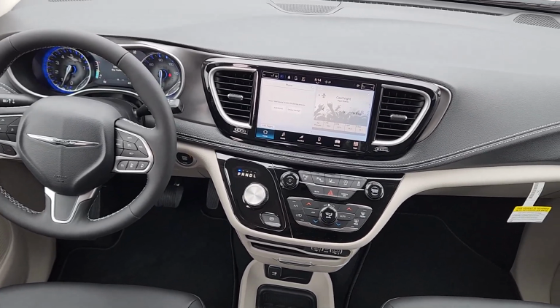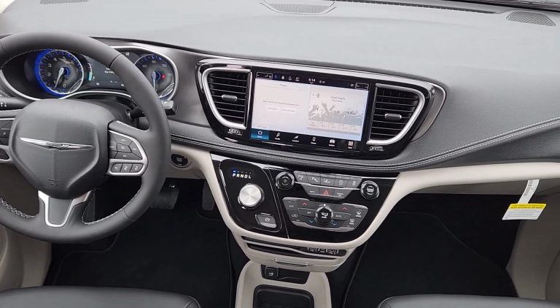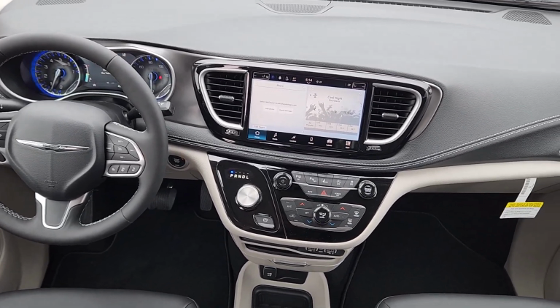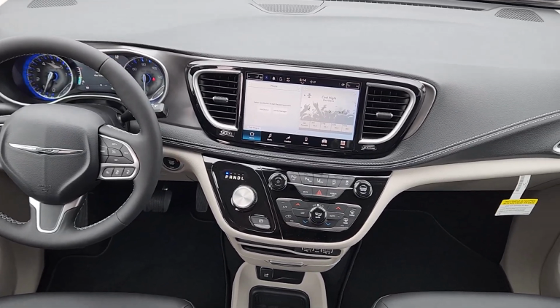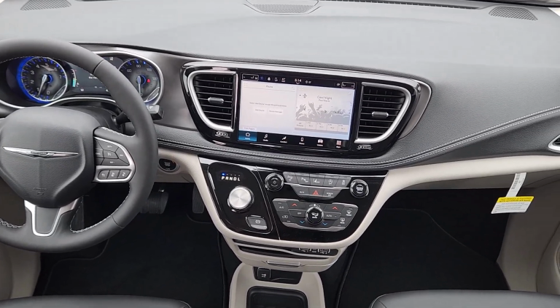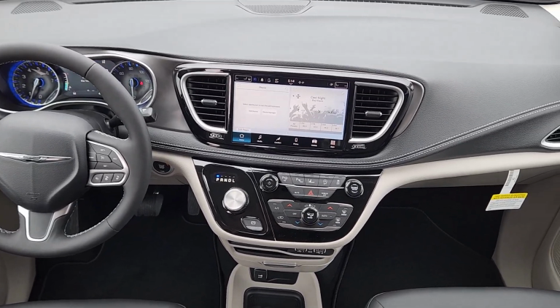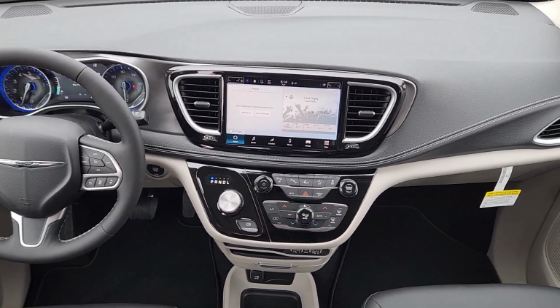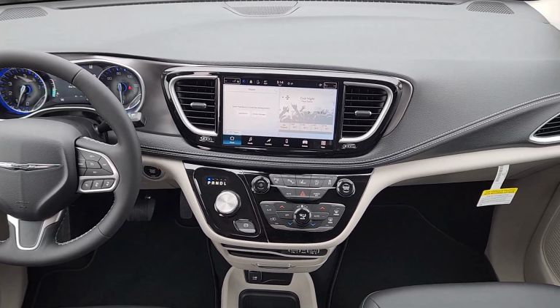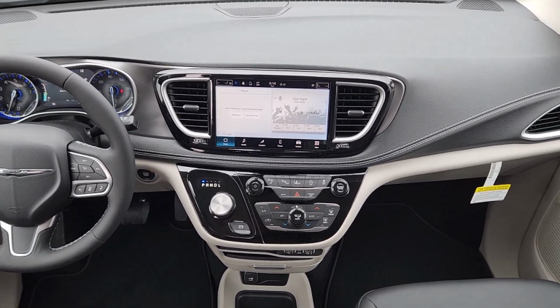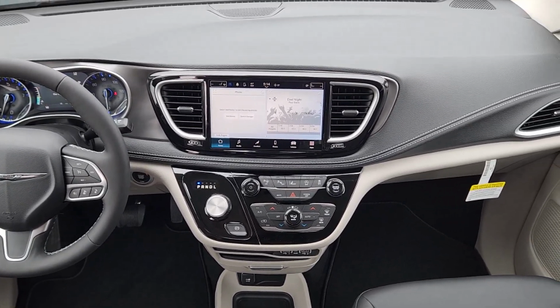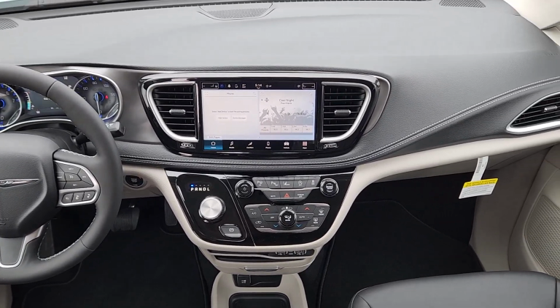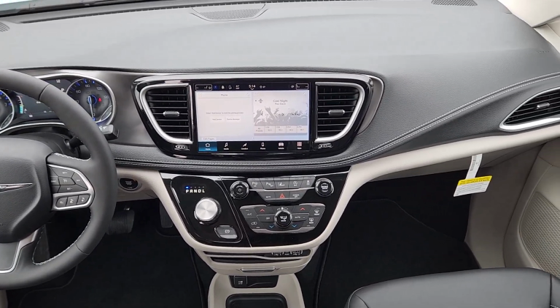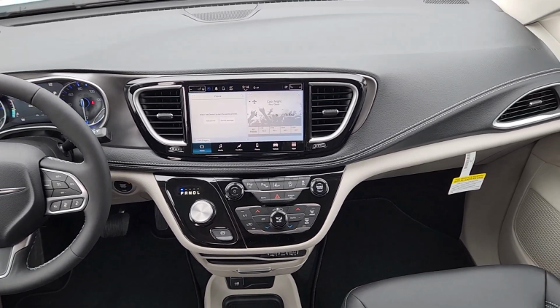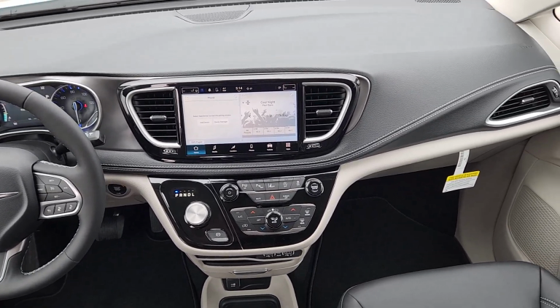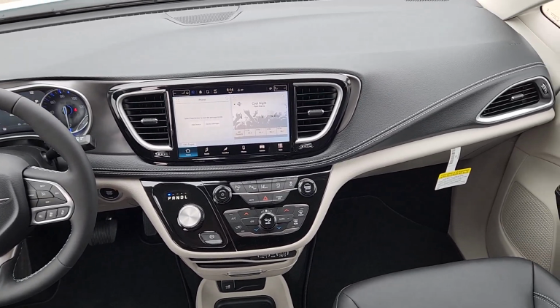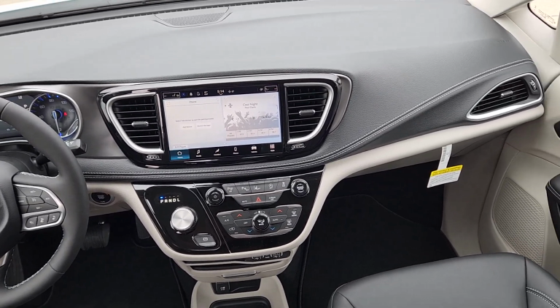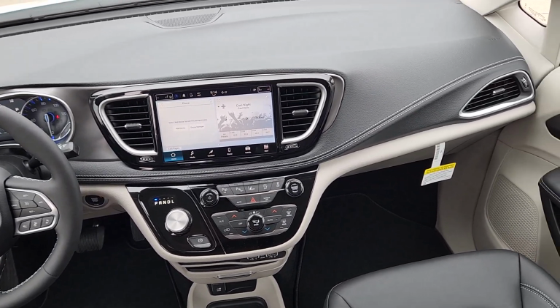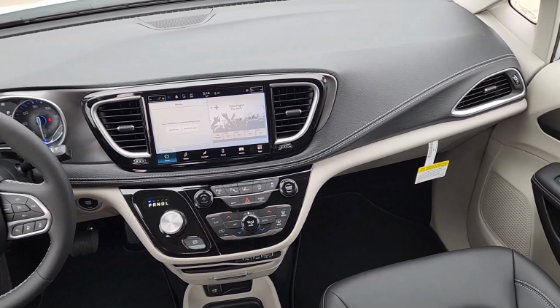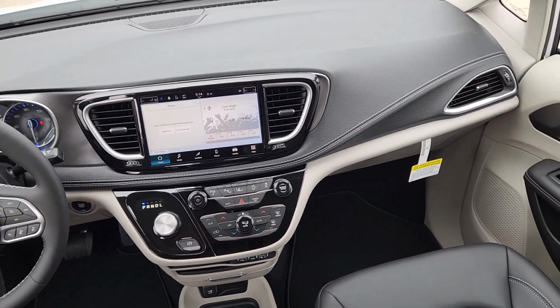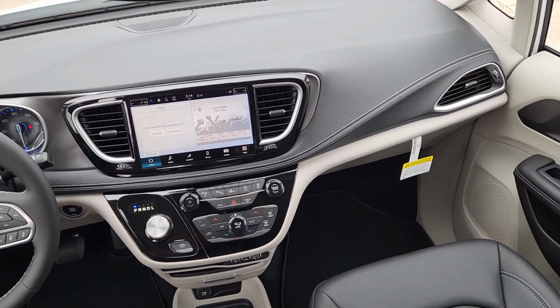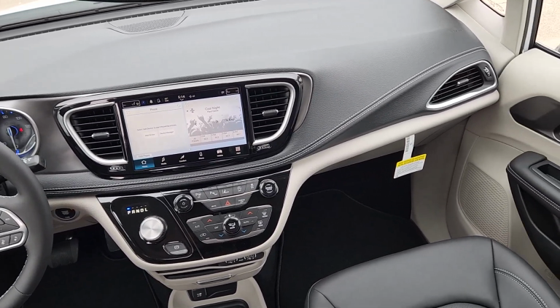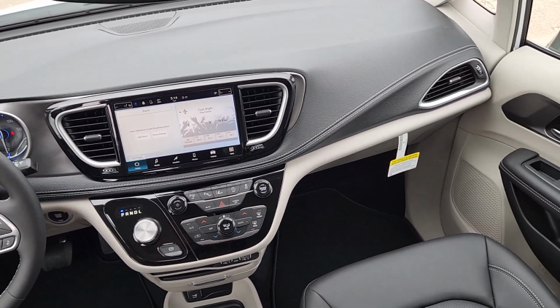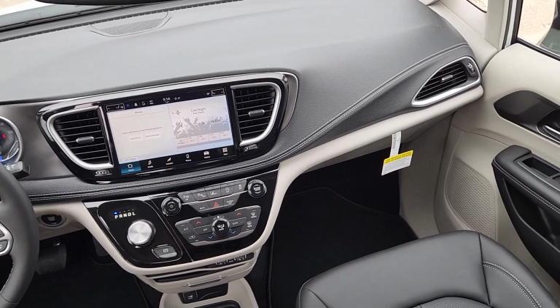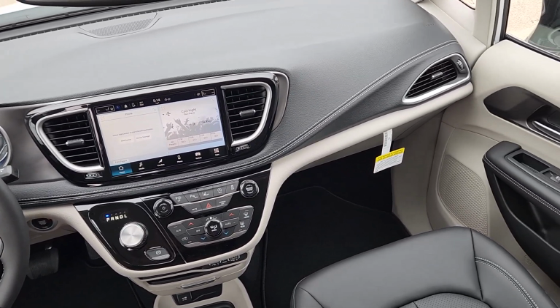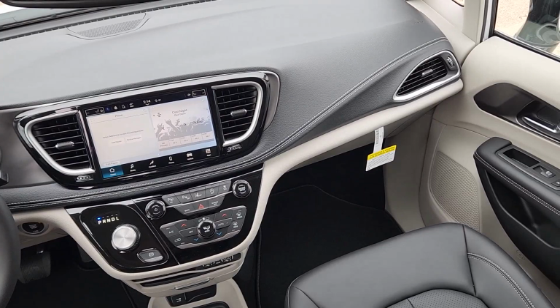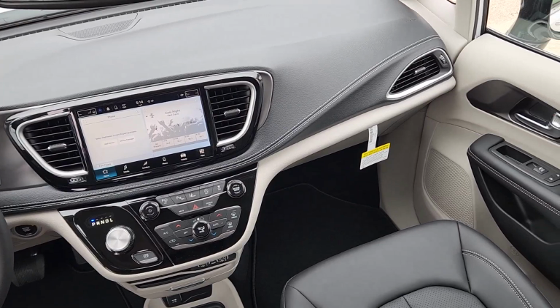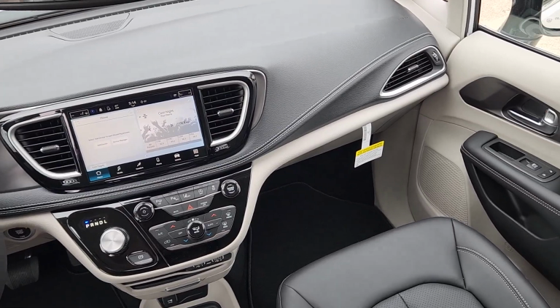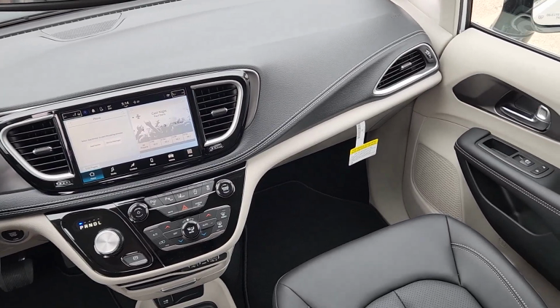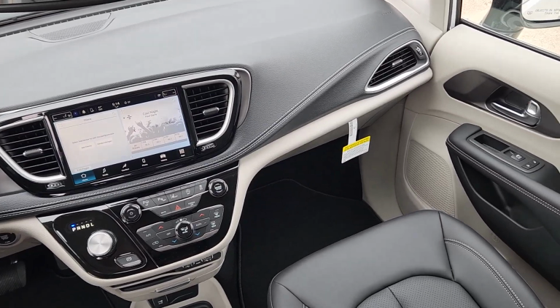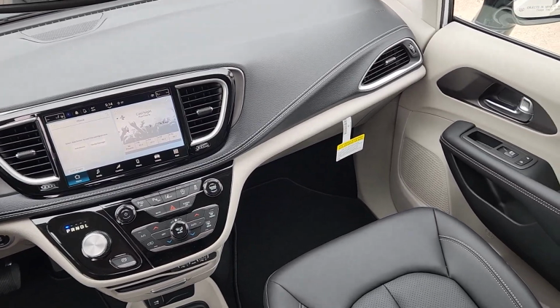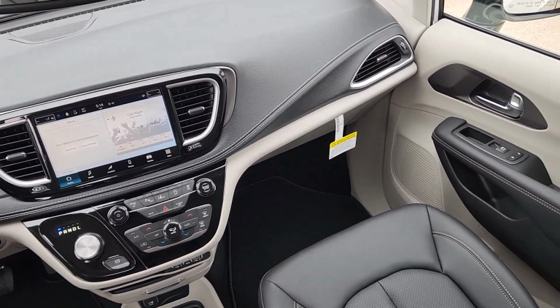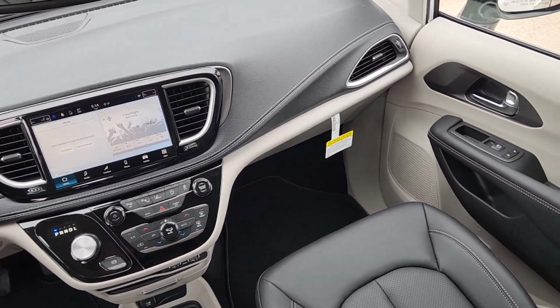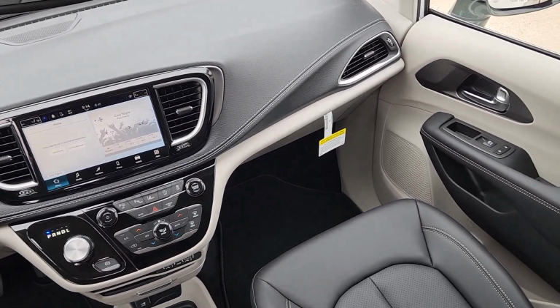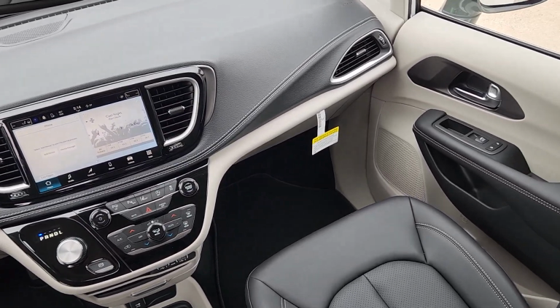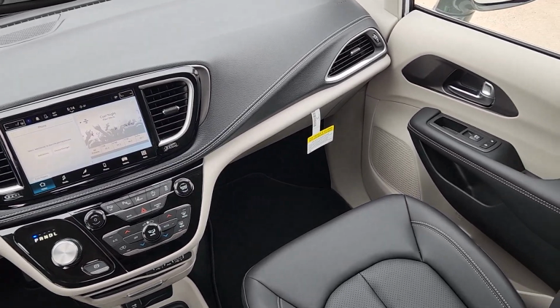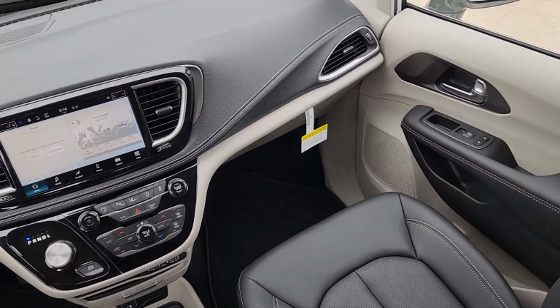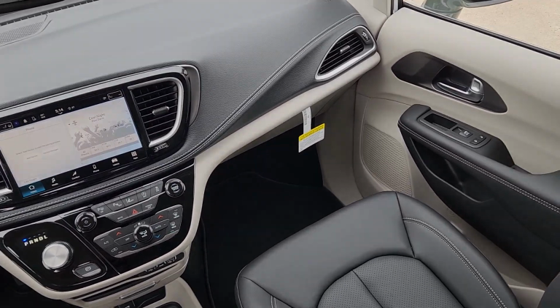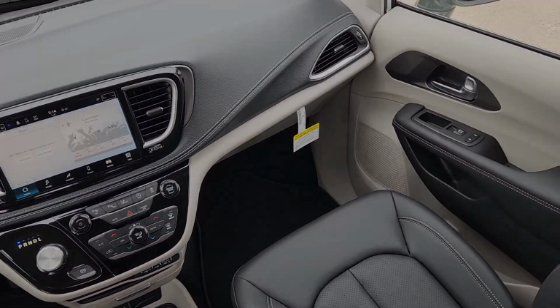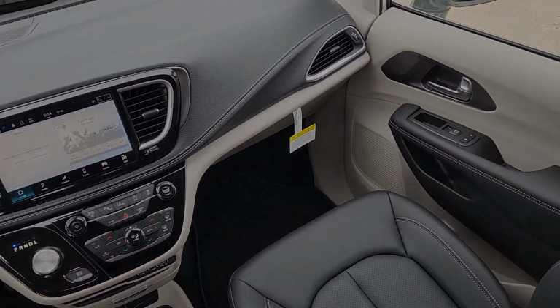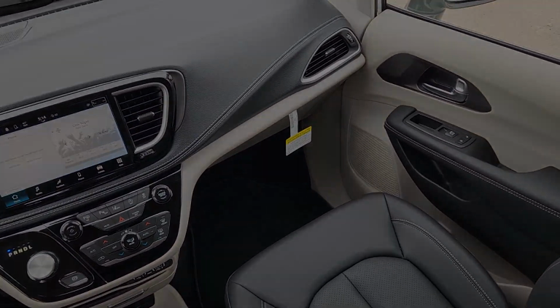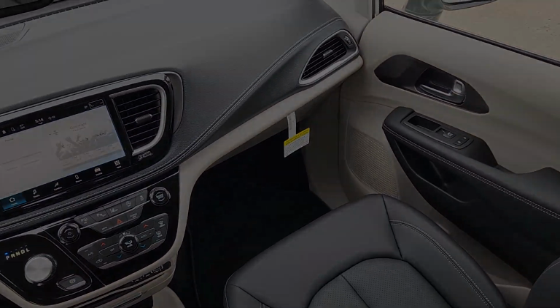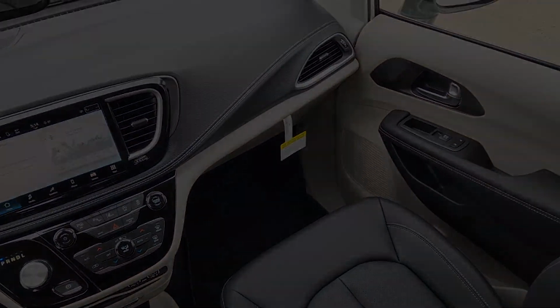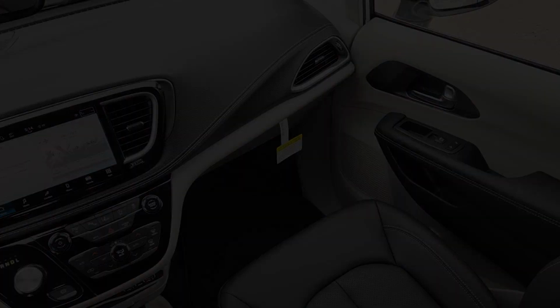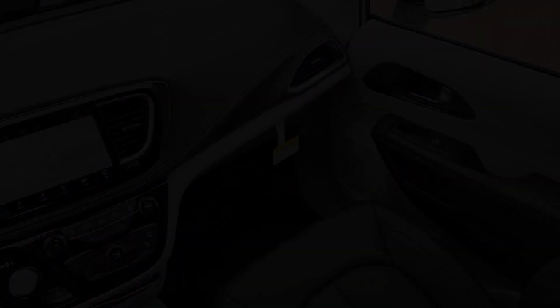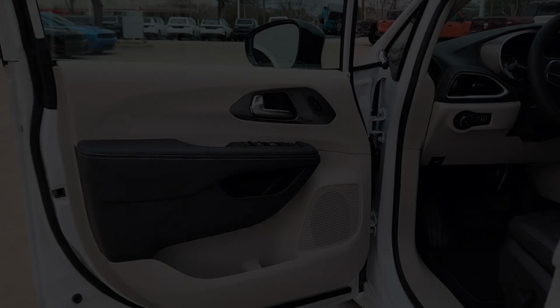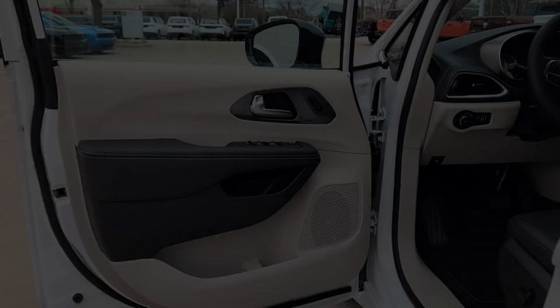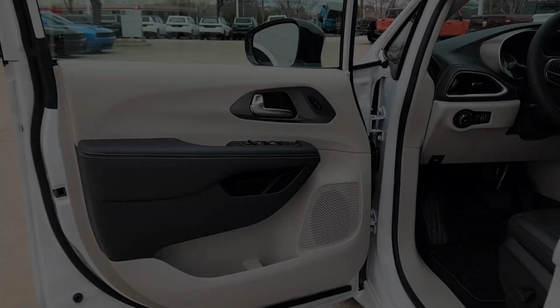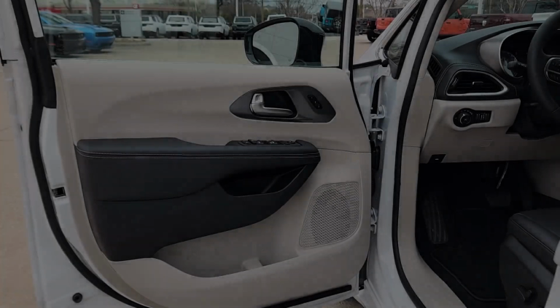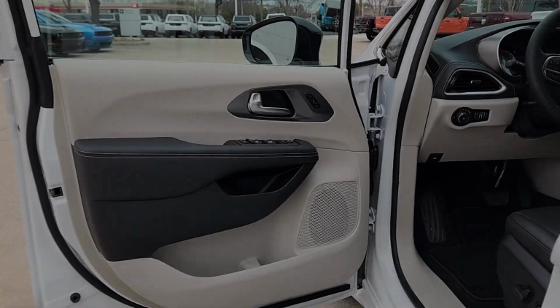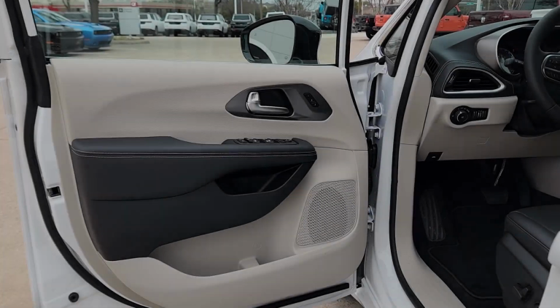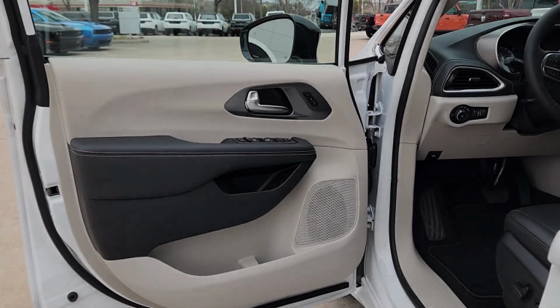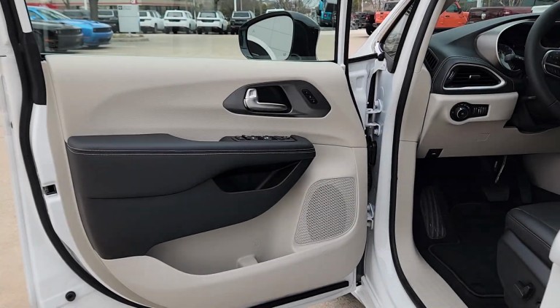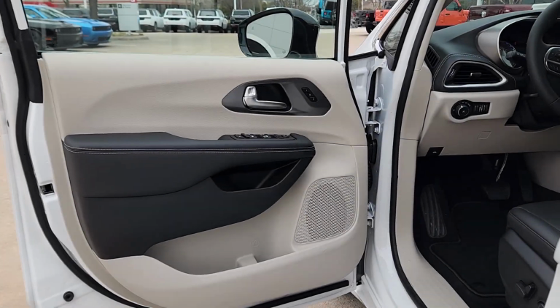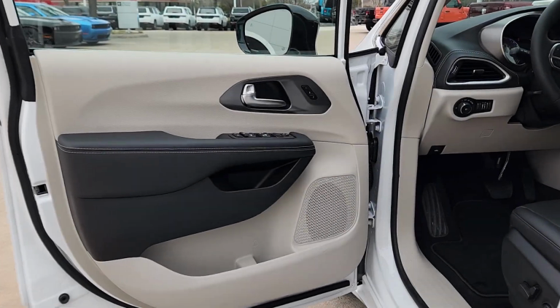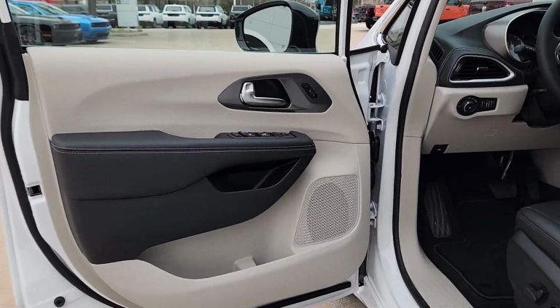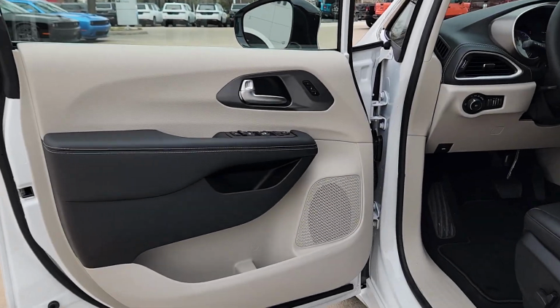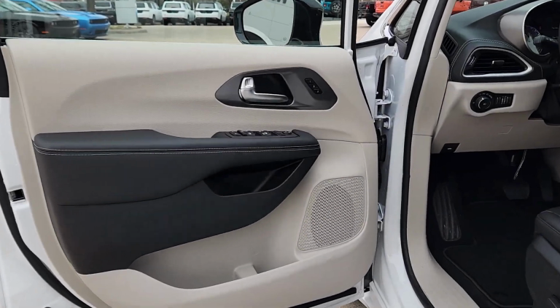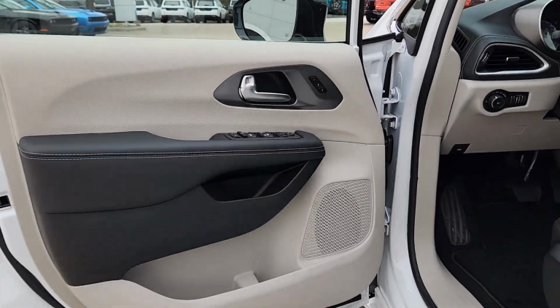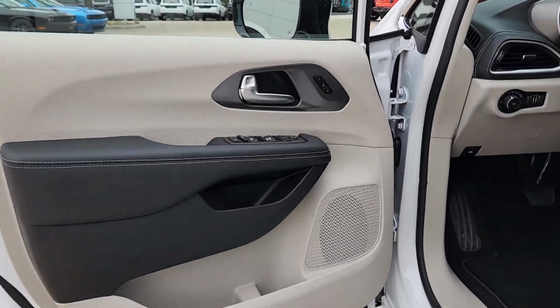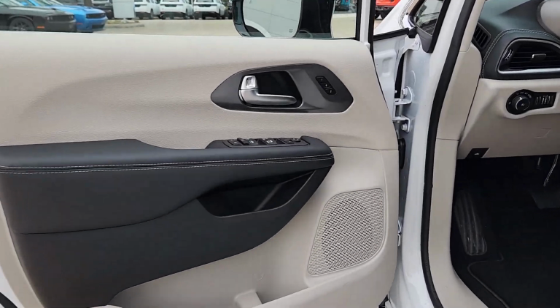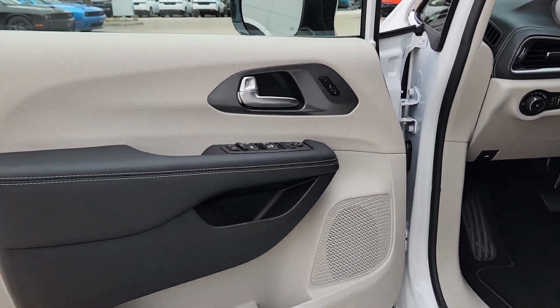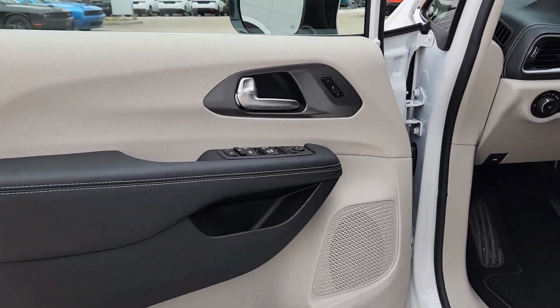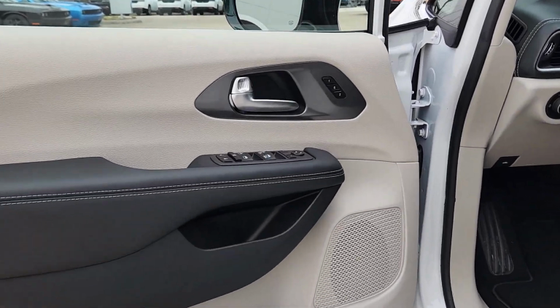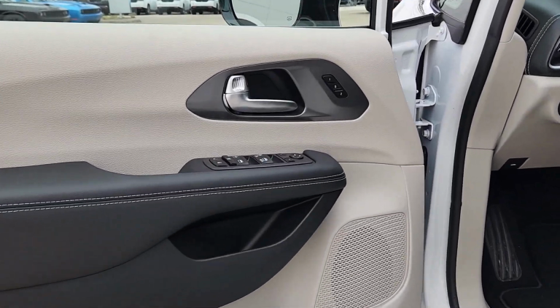Keyless entry, backup camera, power liftgate, fog lamps, heated mirrors, and adaptive cruise control.